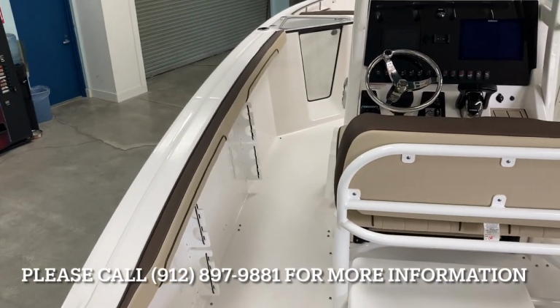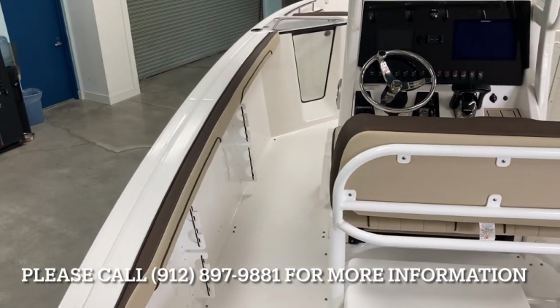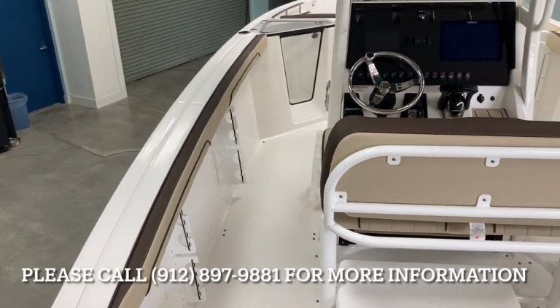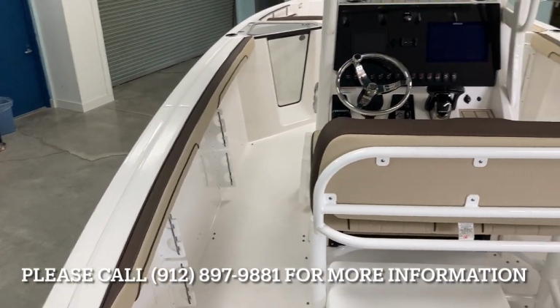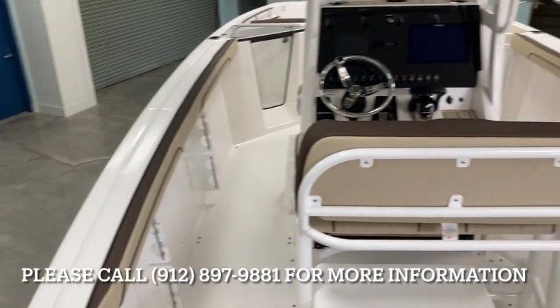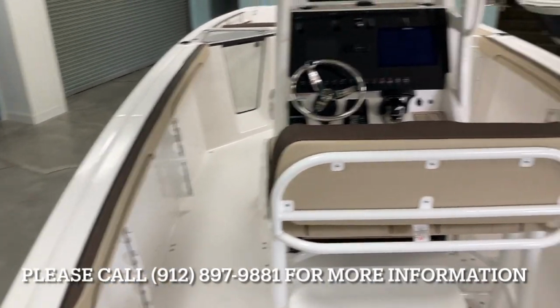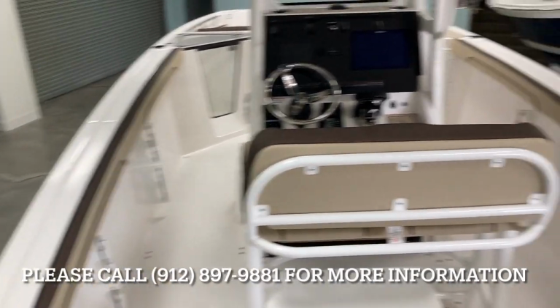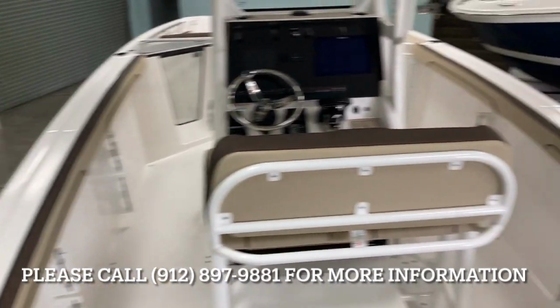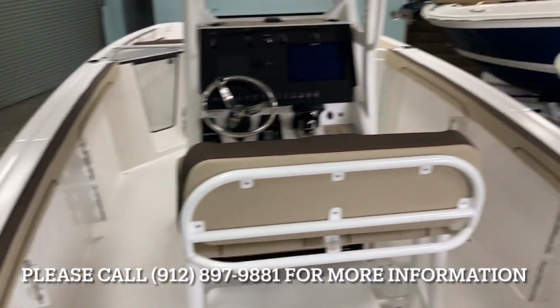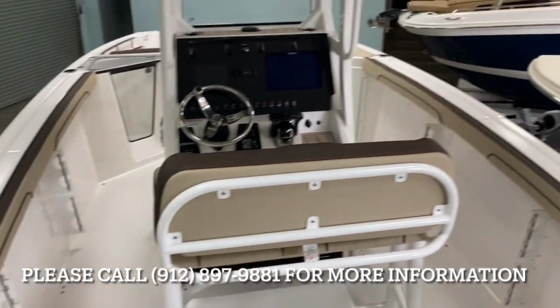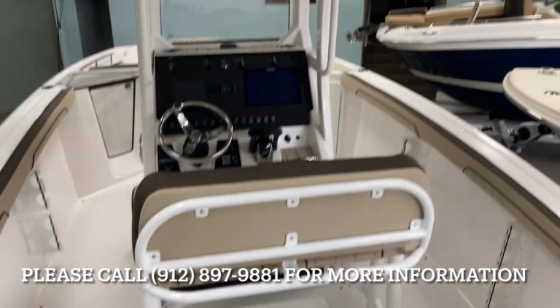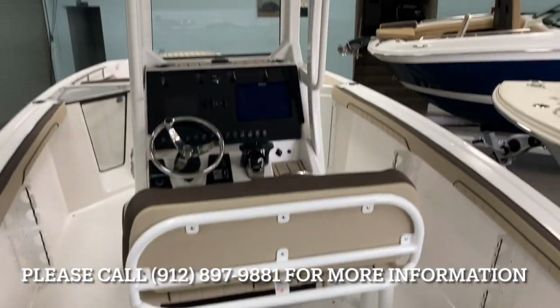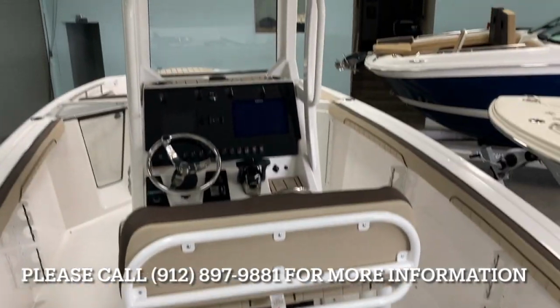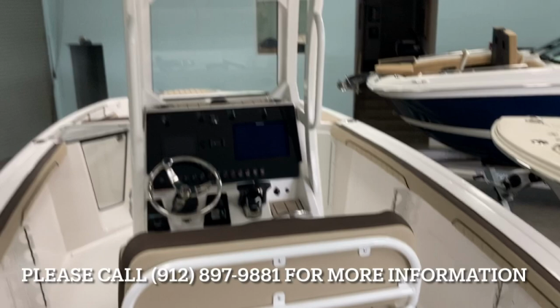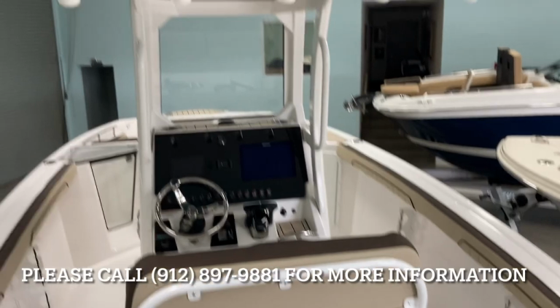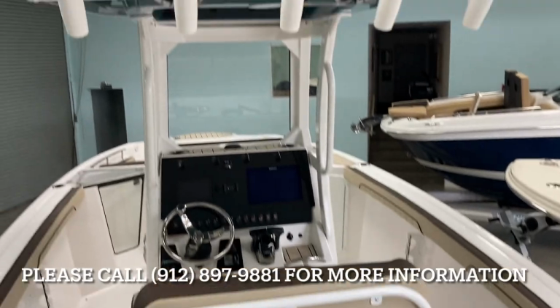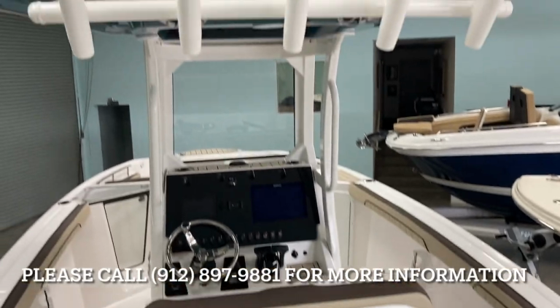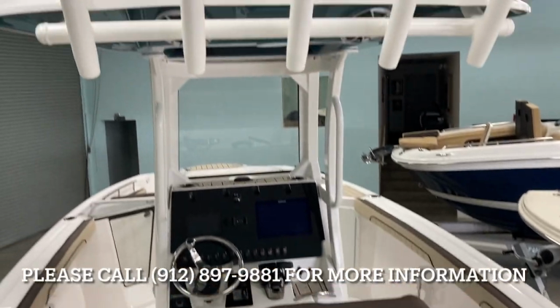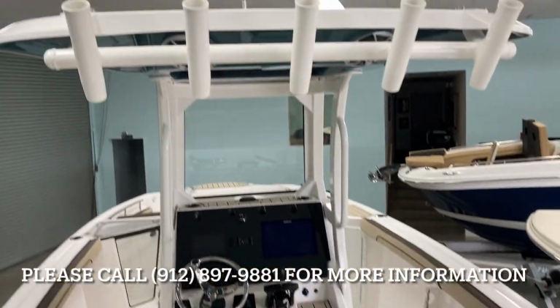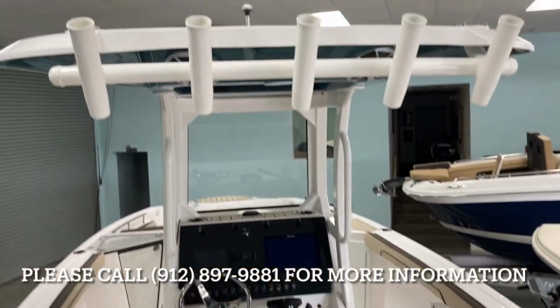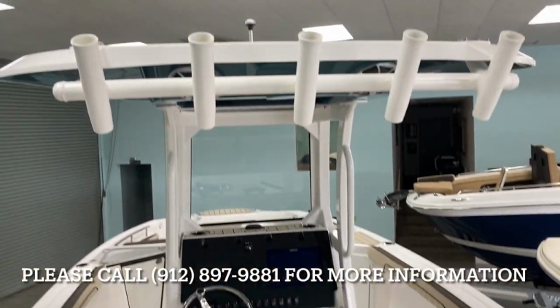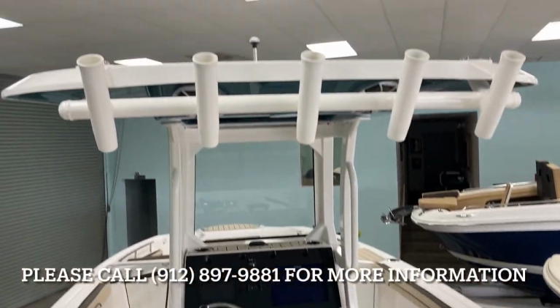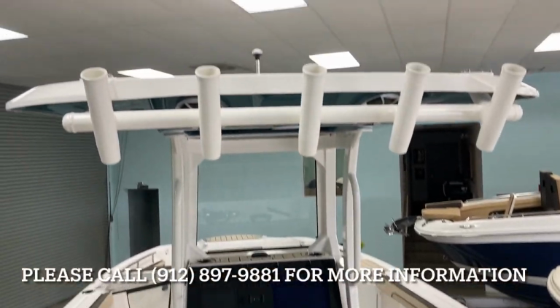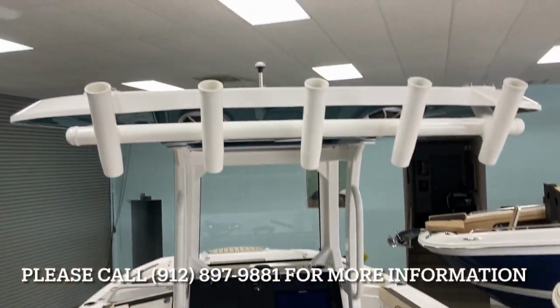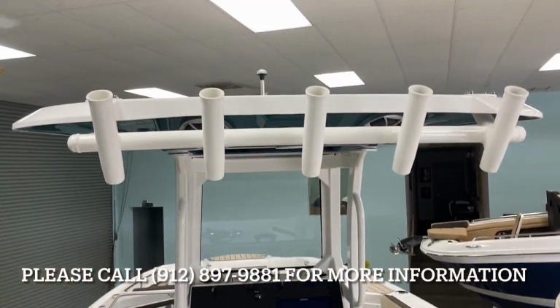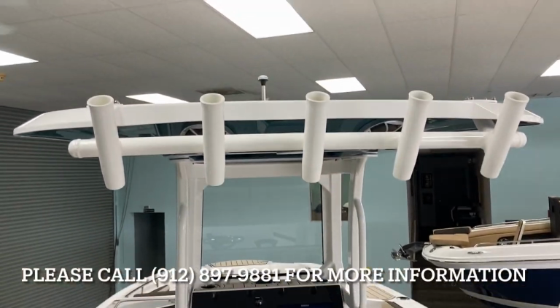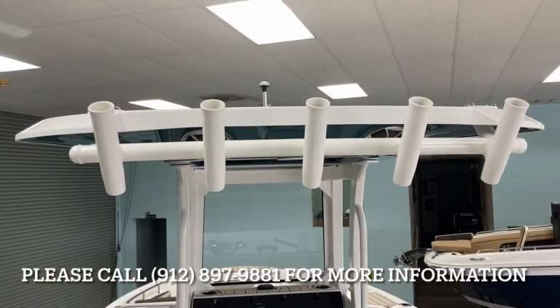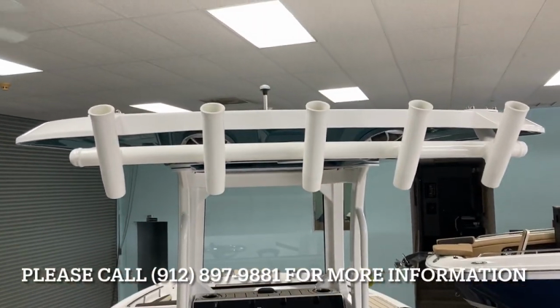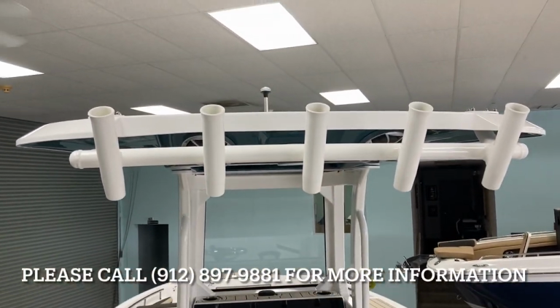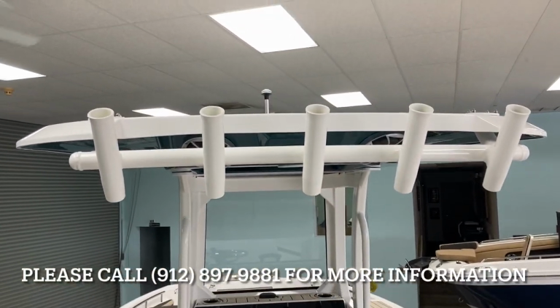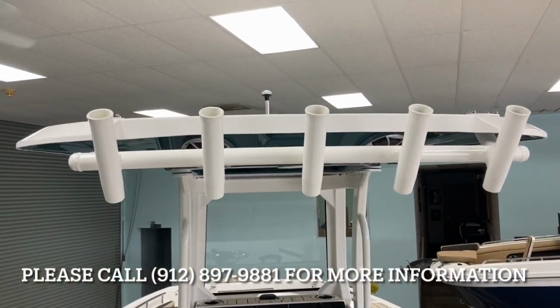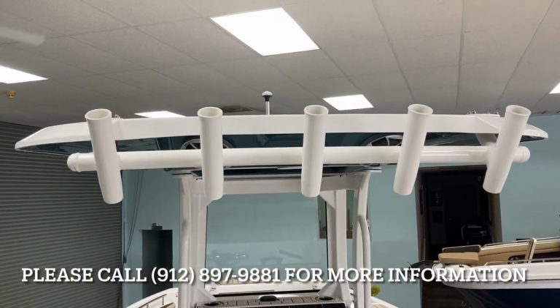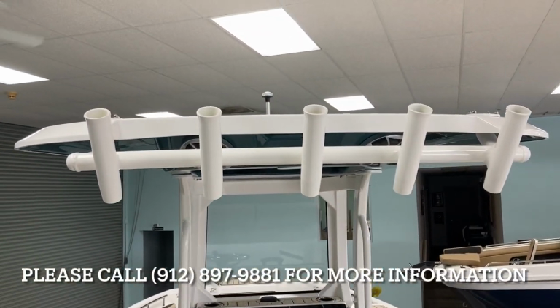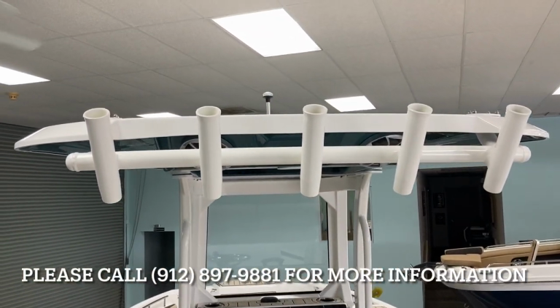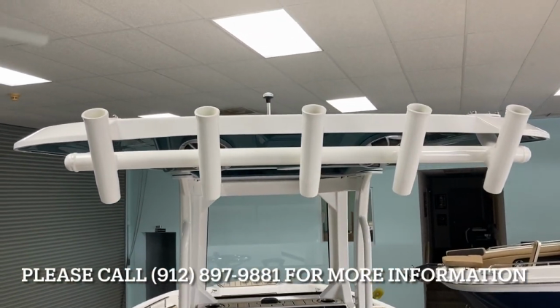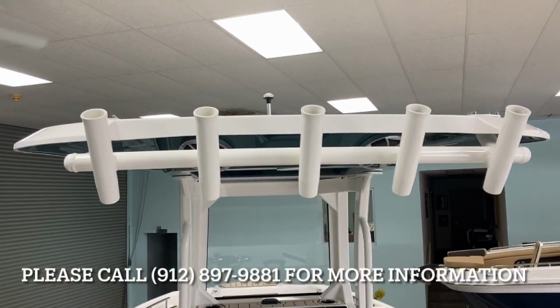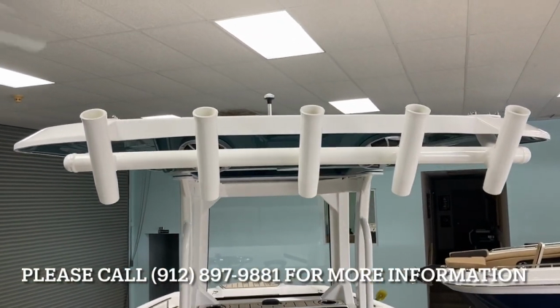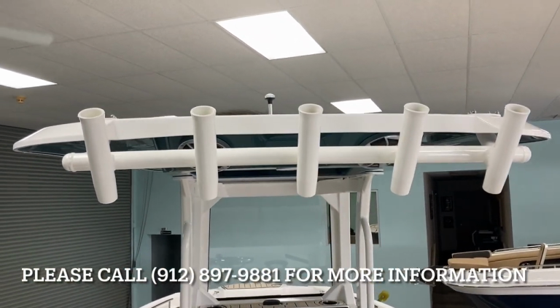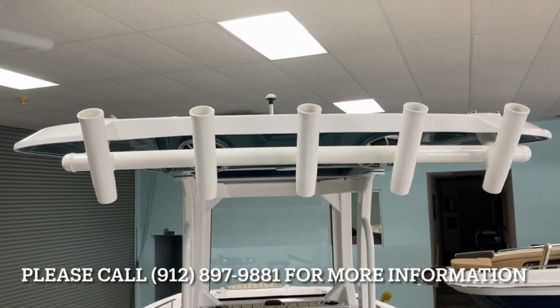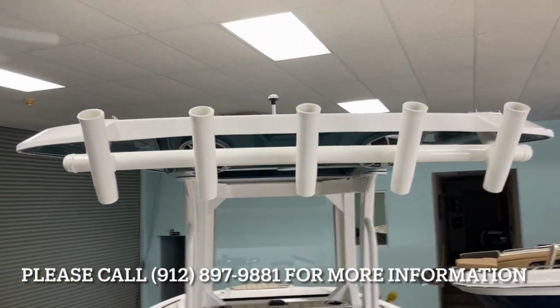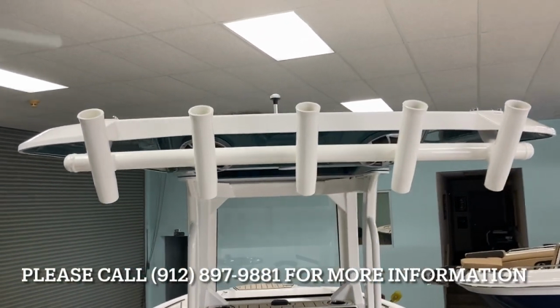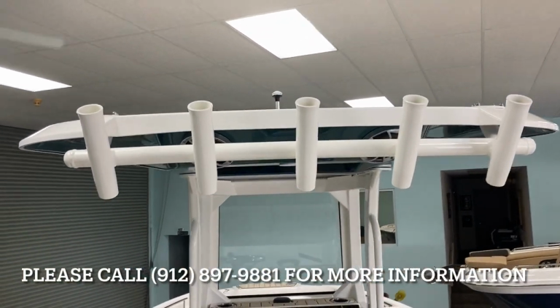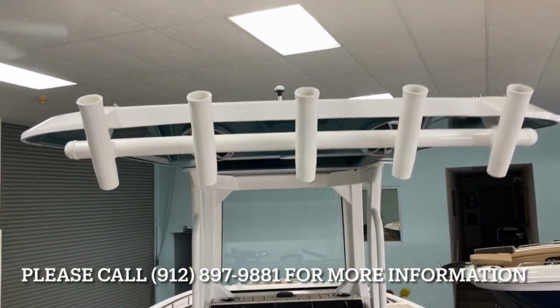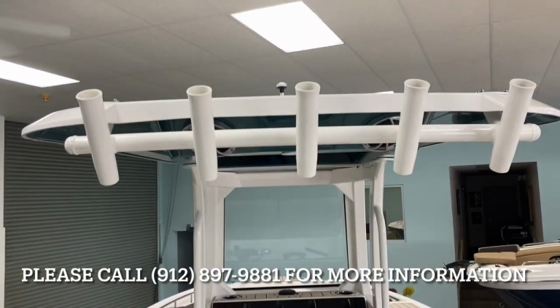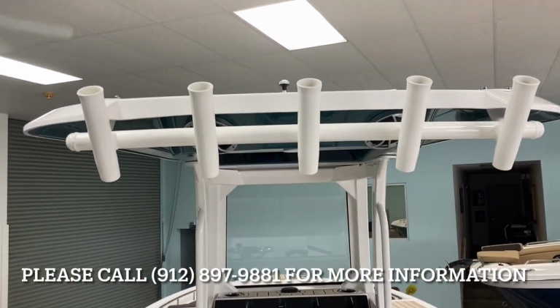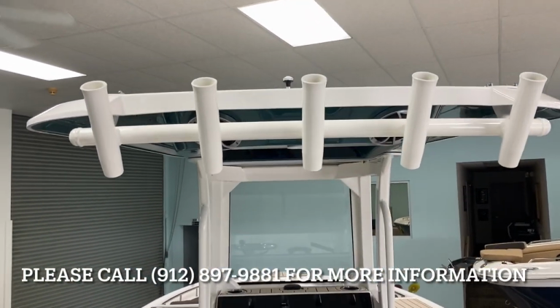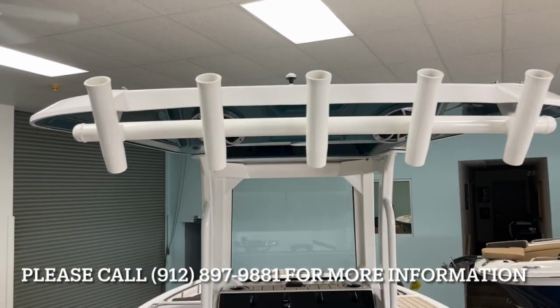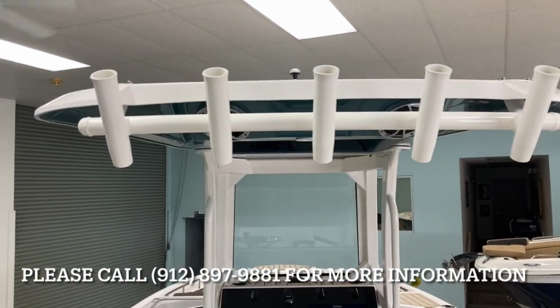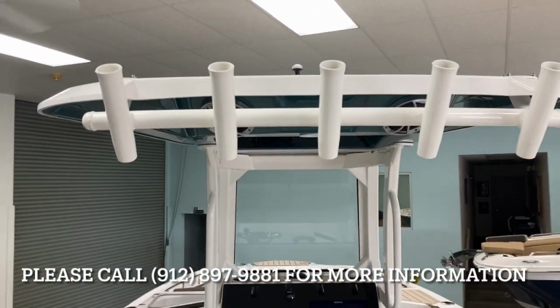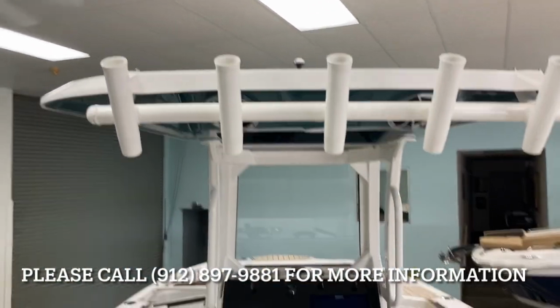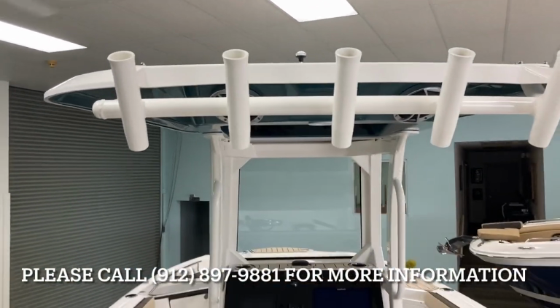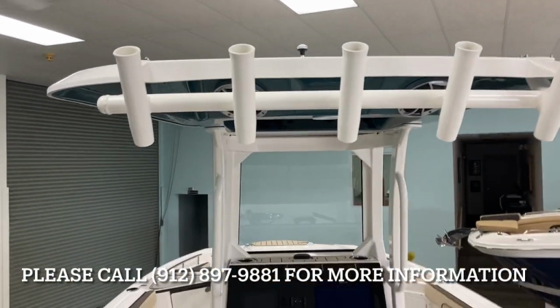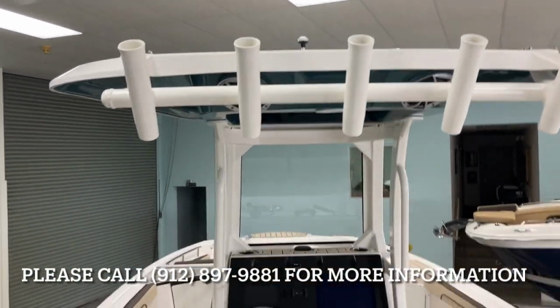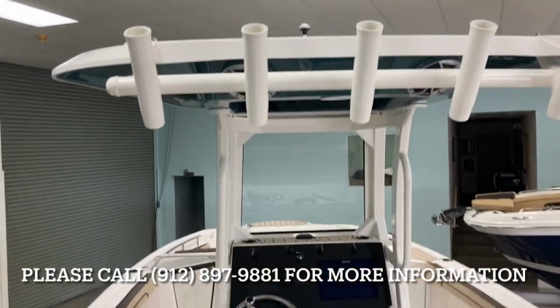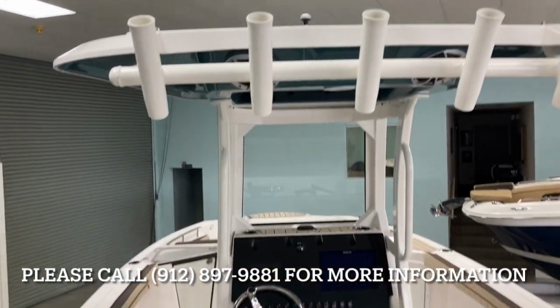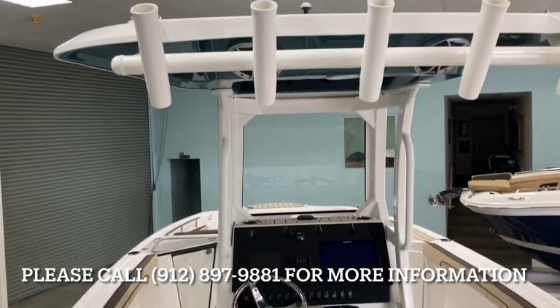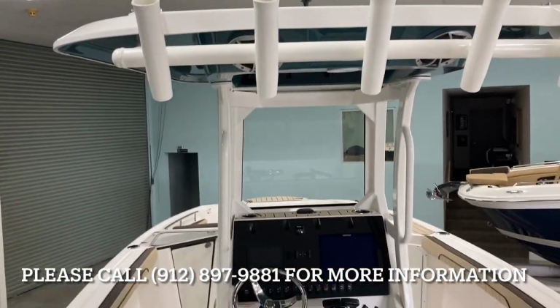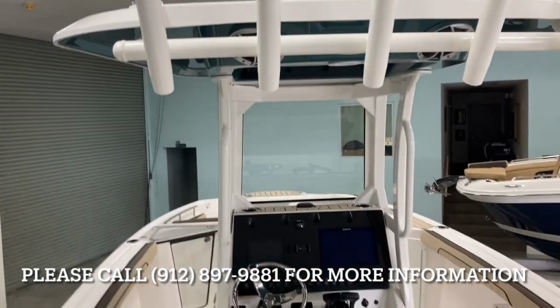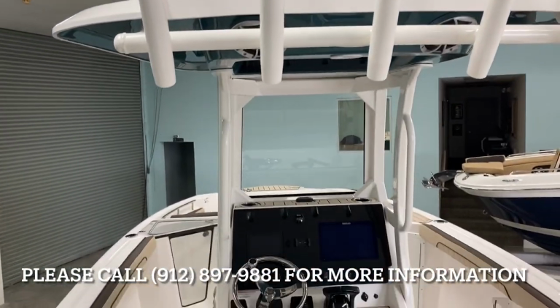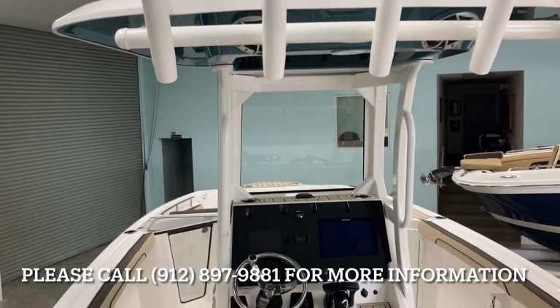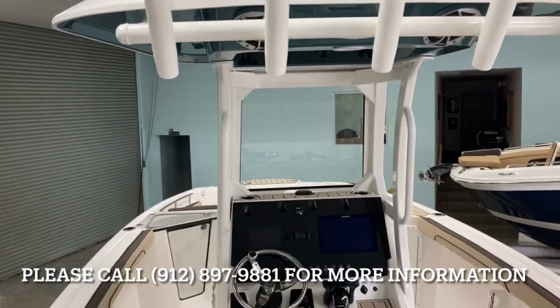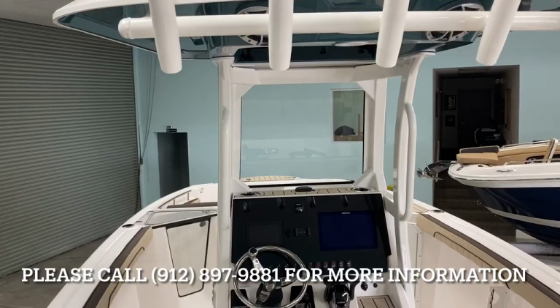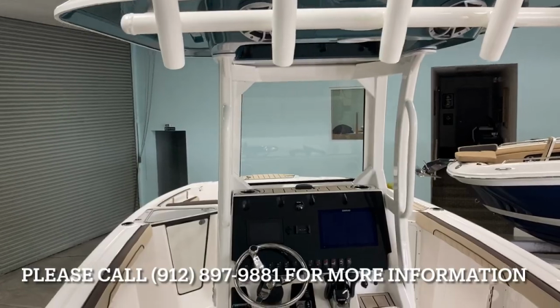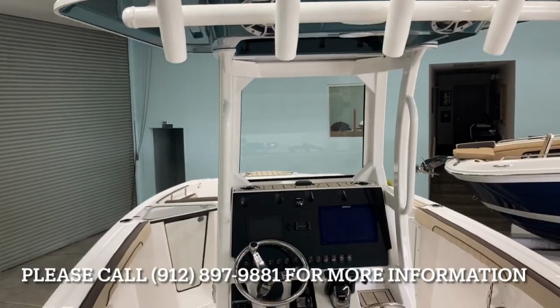Along the sides, they've got a hard top now with rocket launchers, built-in speakers, and spreader lights.